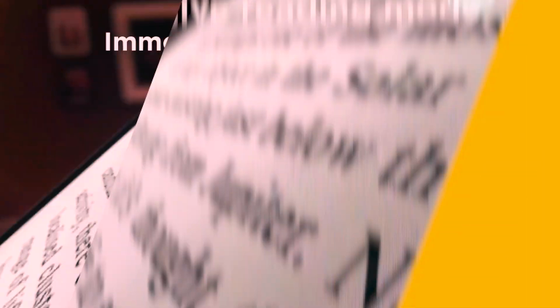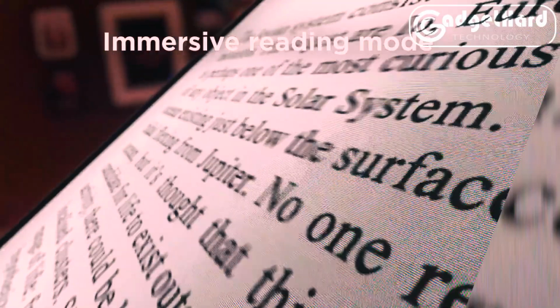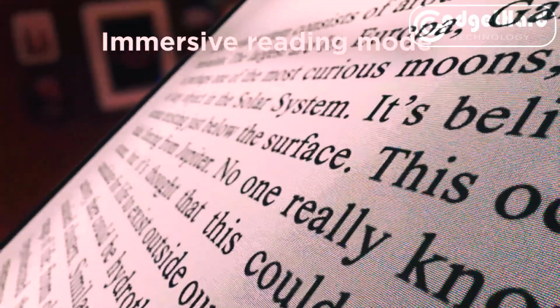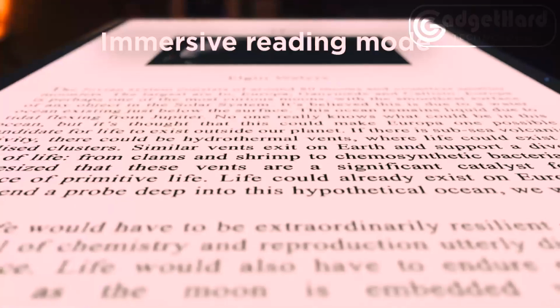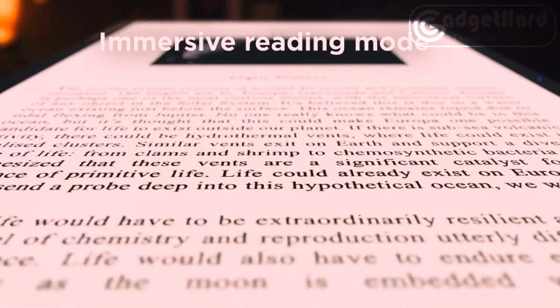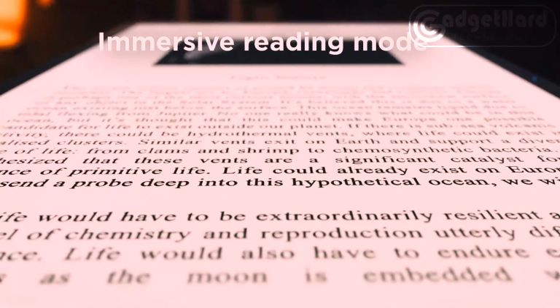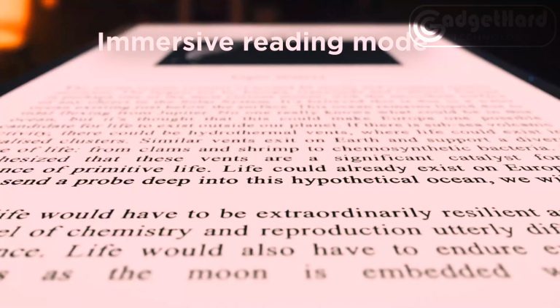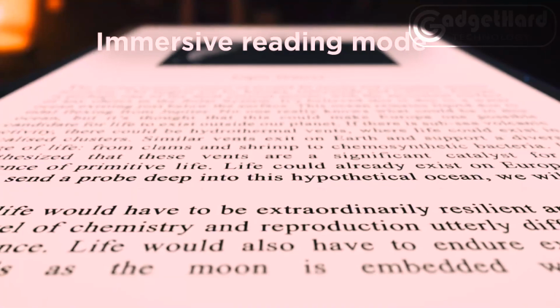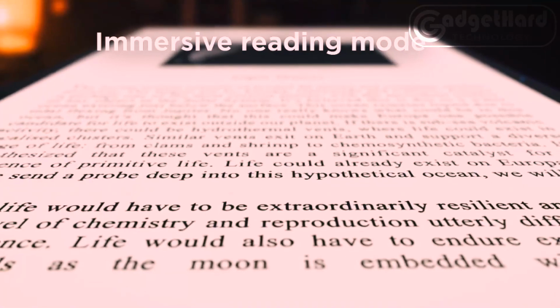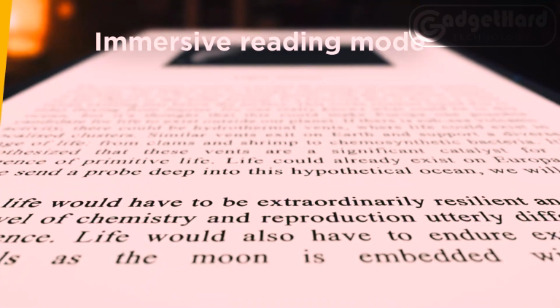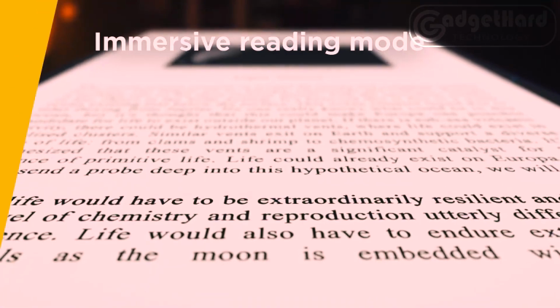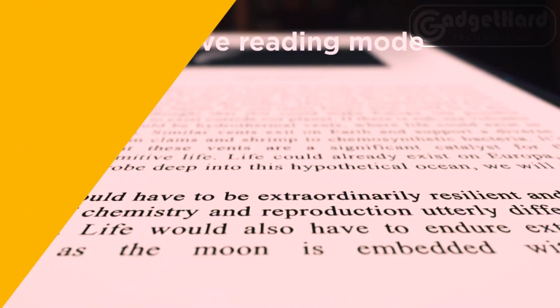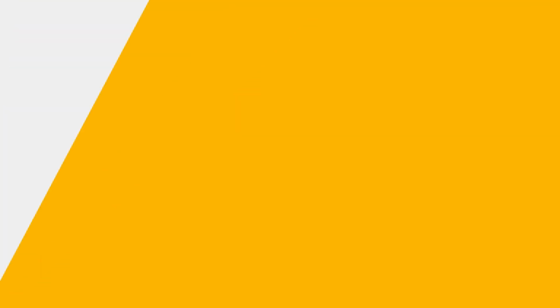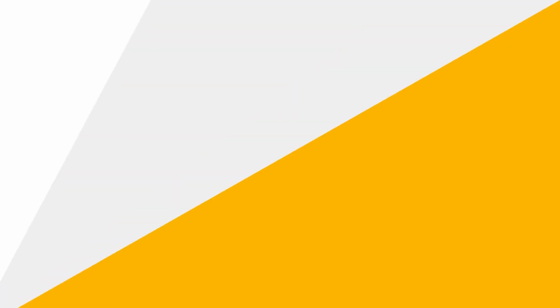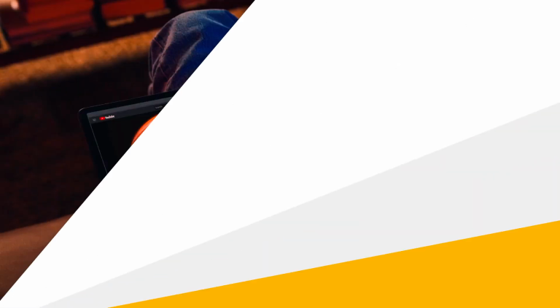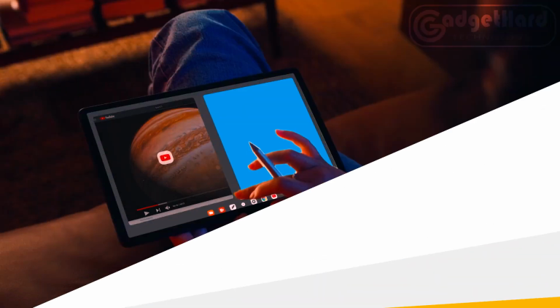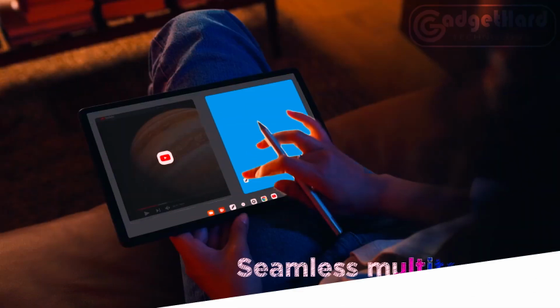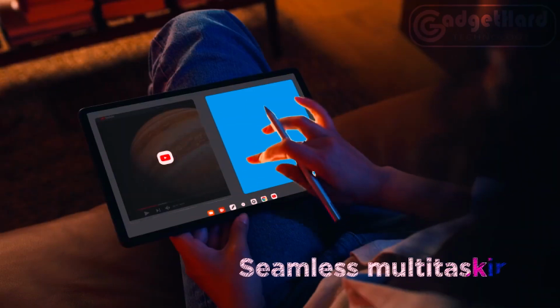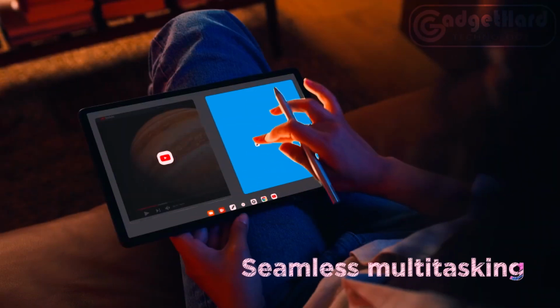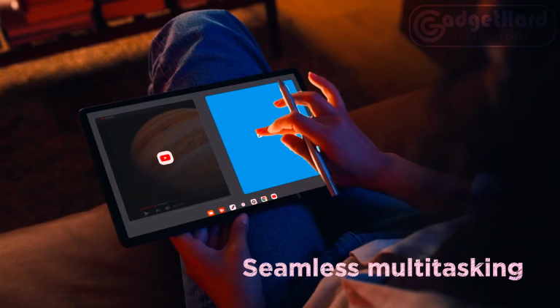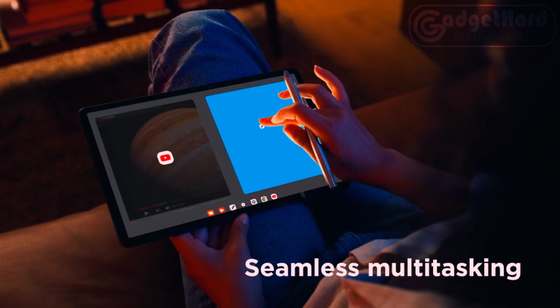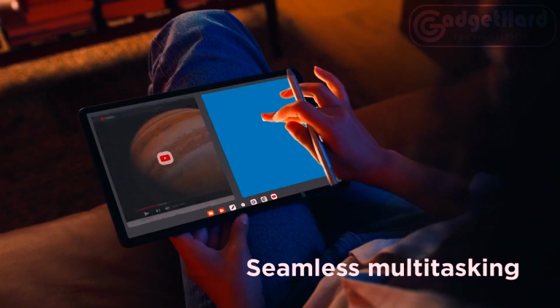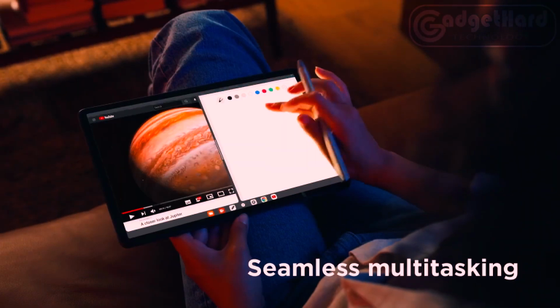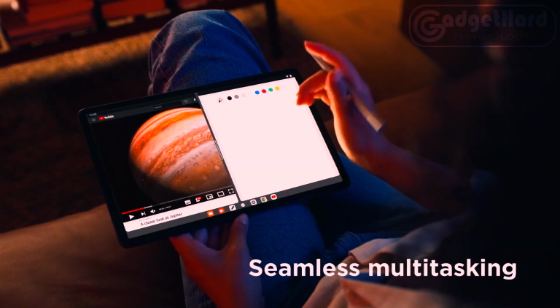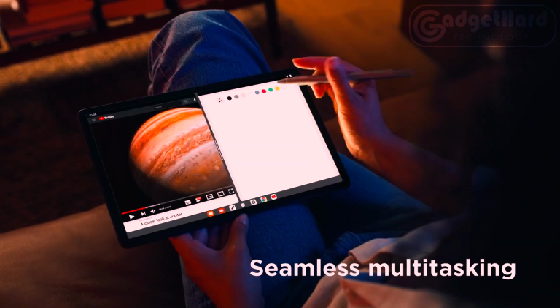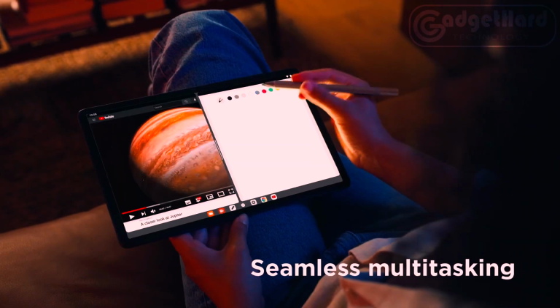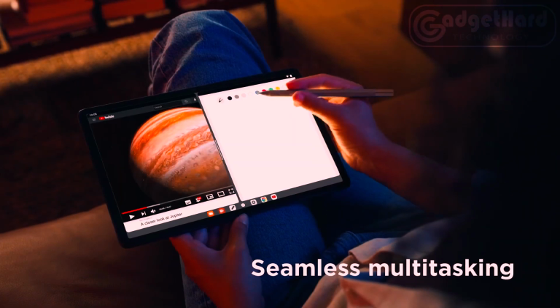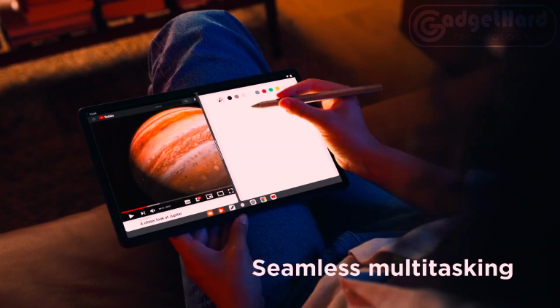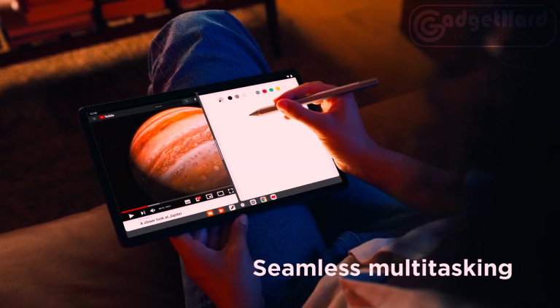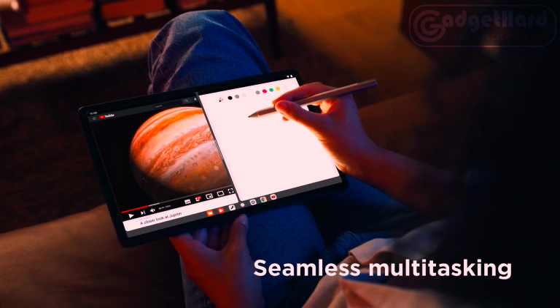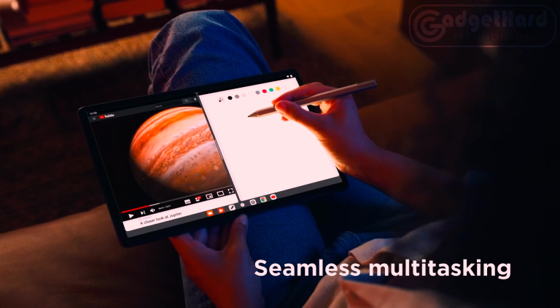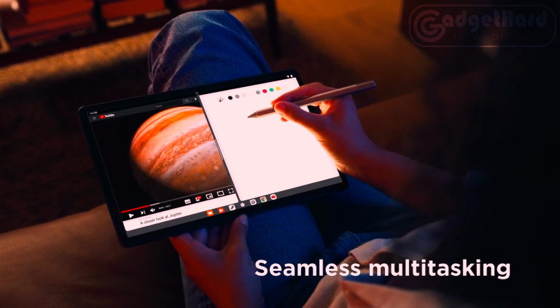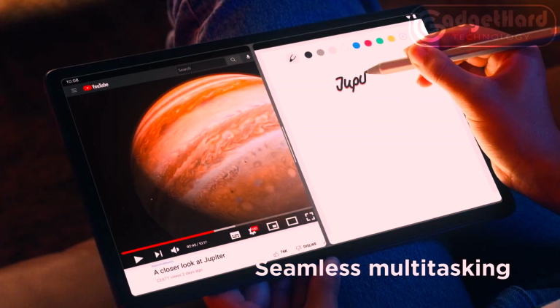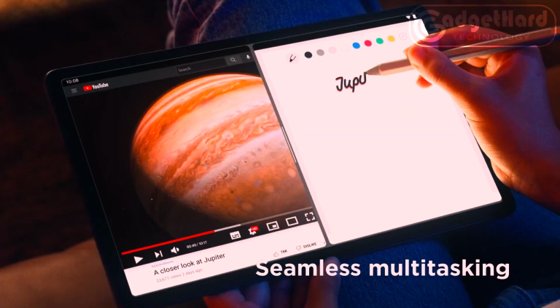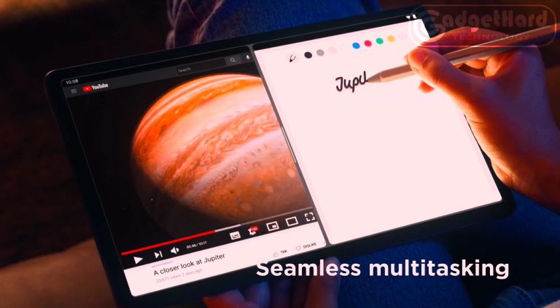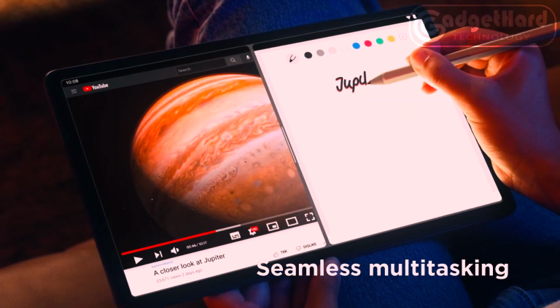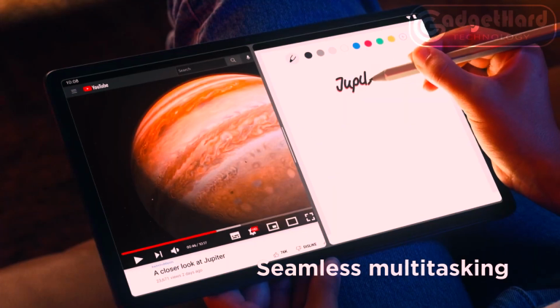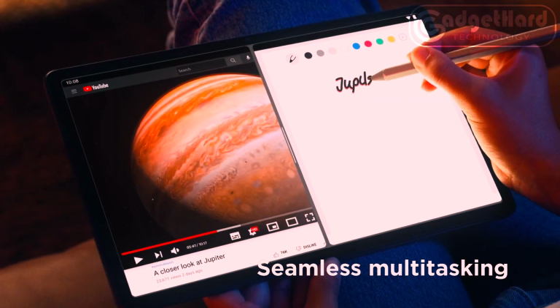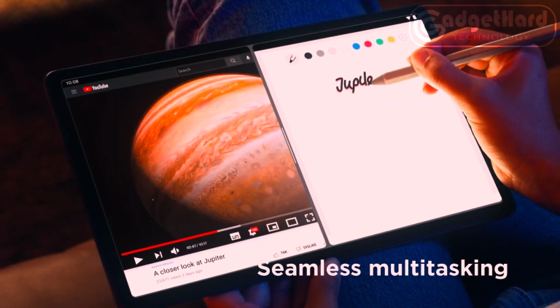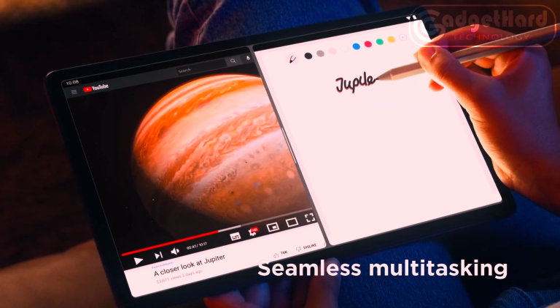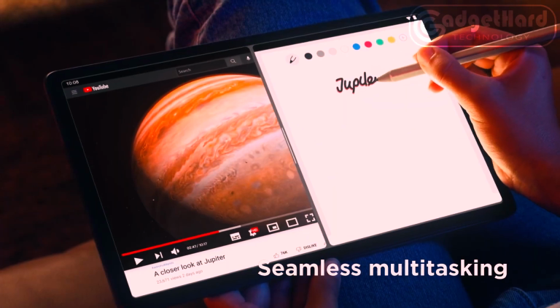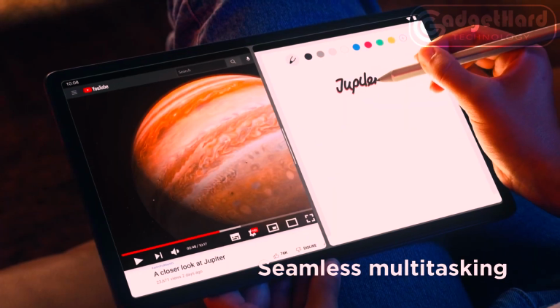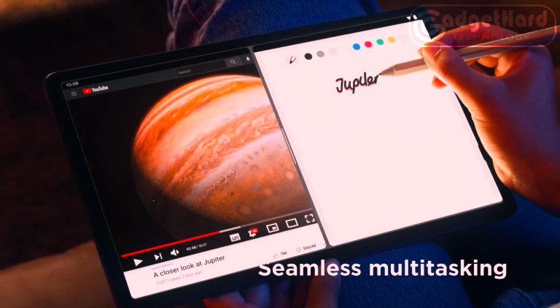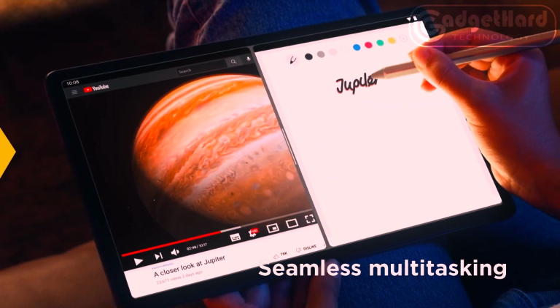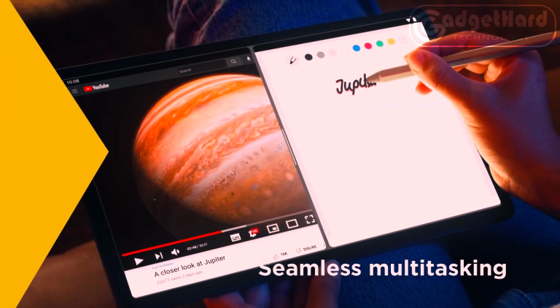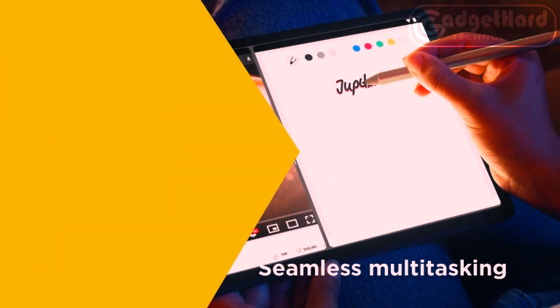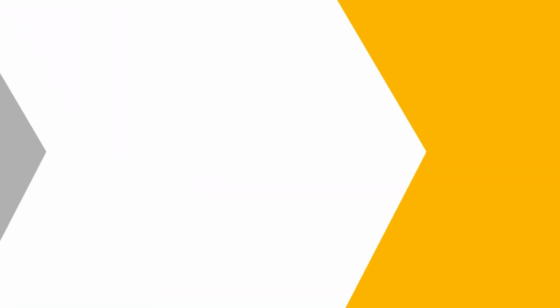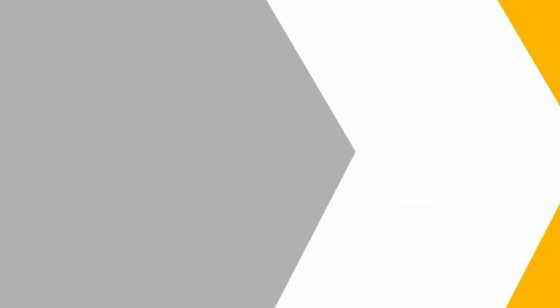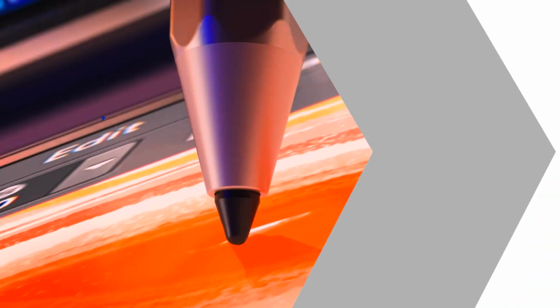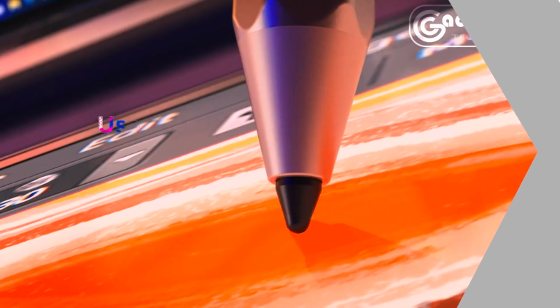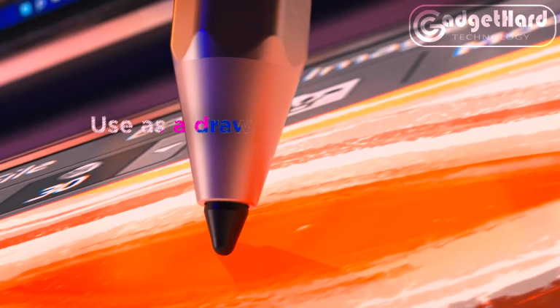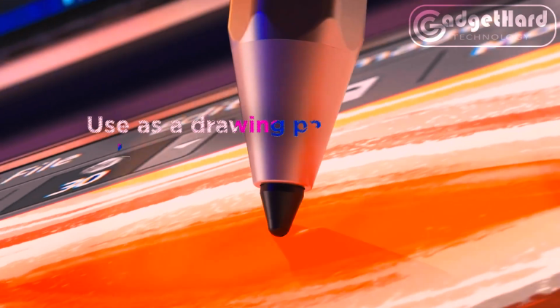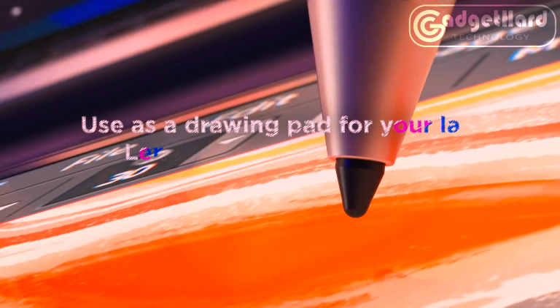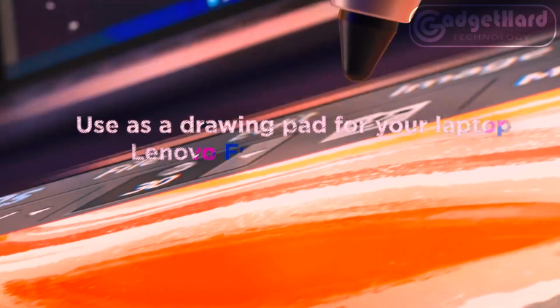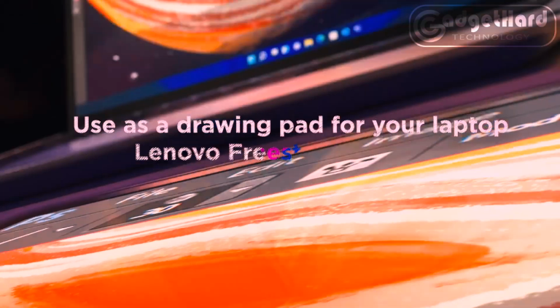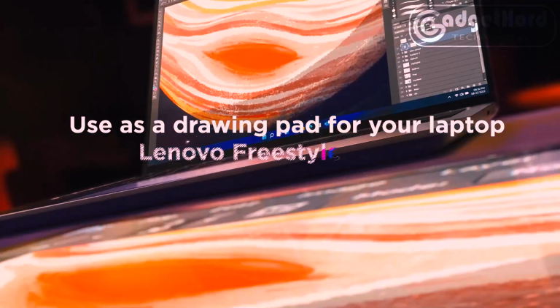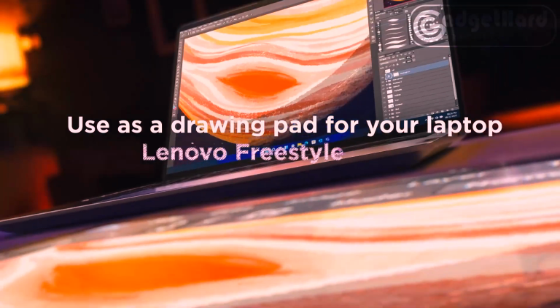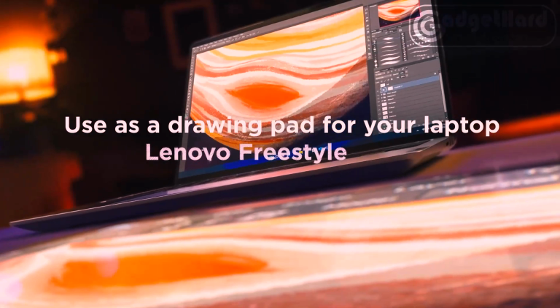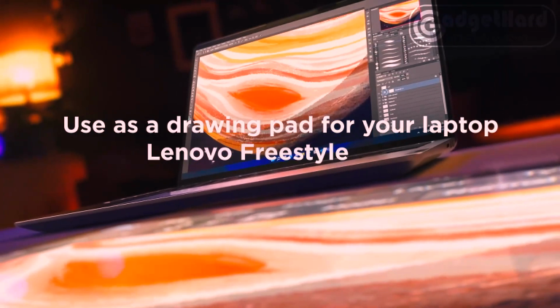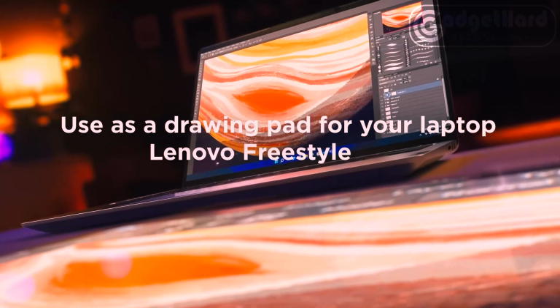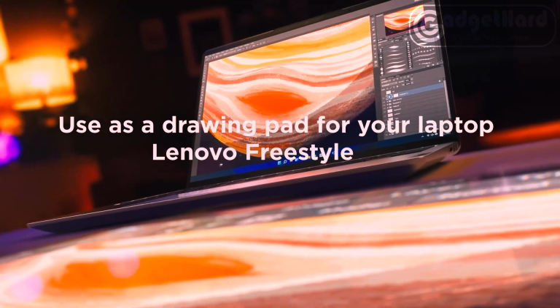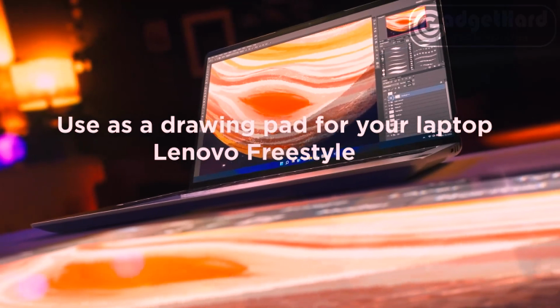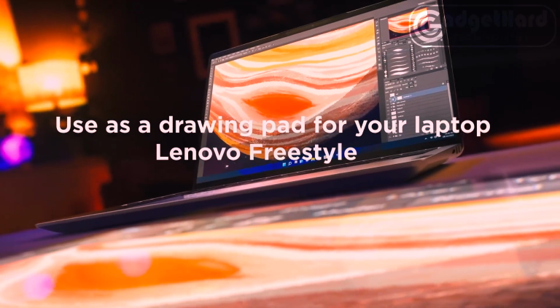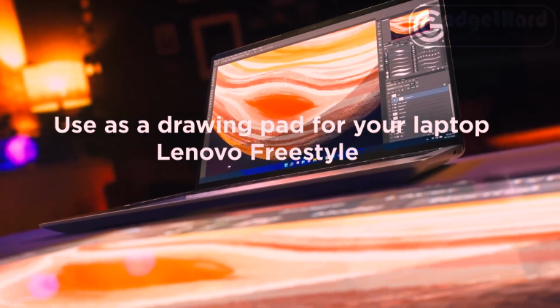The Tab P11 Plus lets you do more when away from home, since it can stream for up to 15 hours on a single battery charge and connects wirelessly through Bluetooth and Wi-Fi.